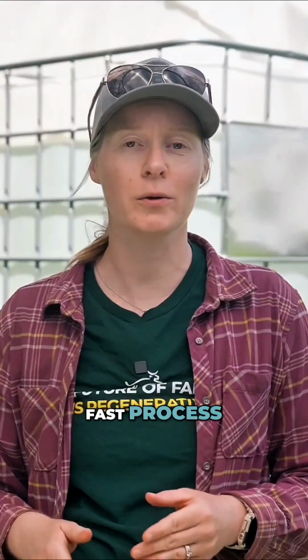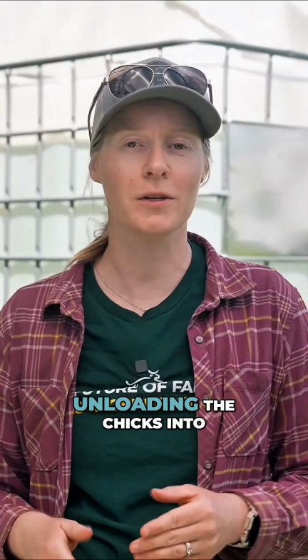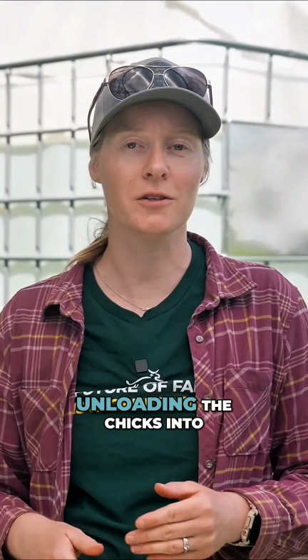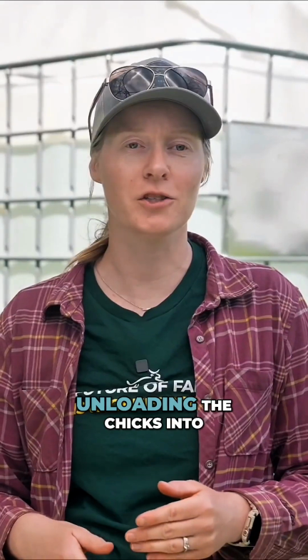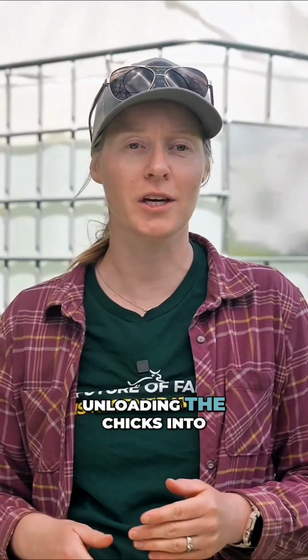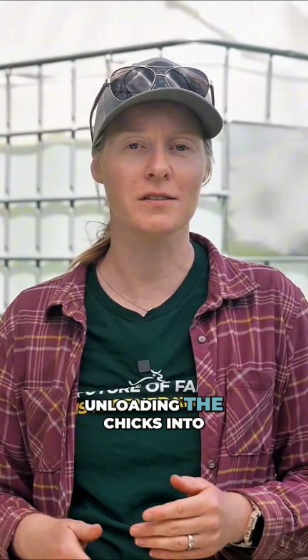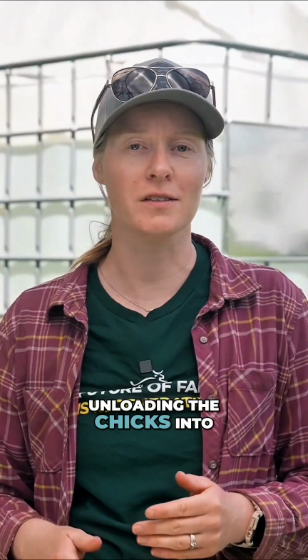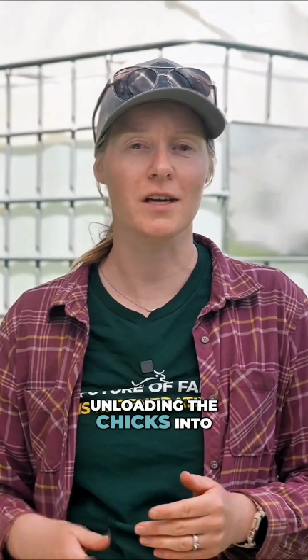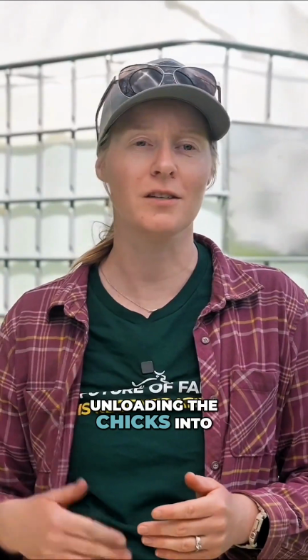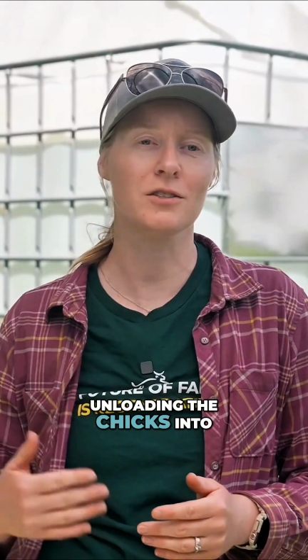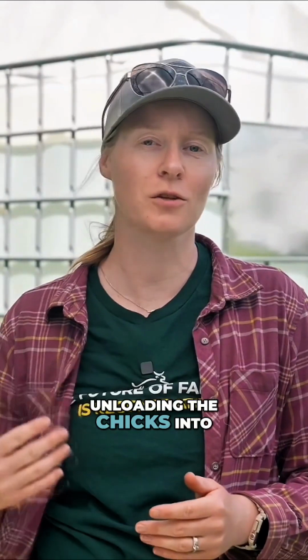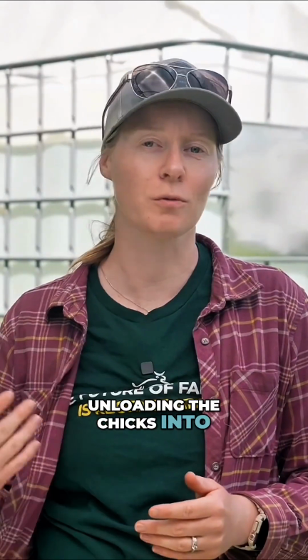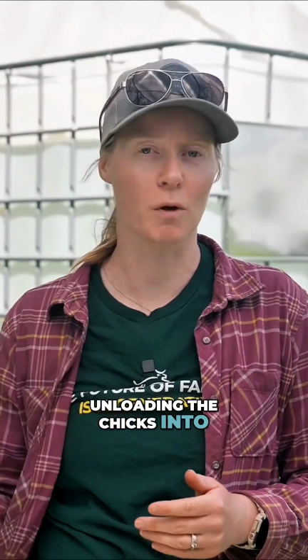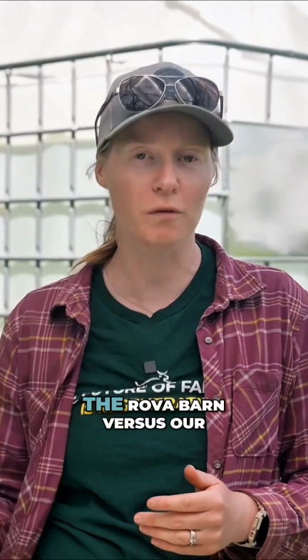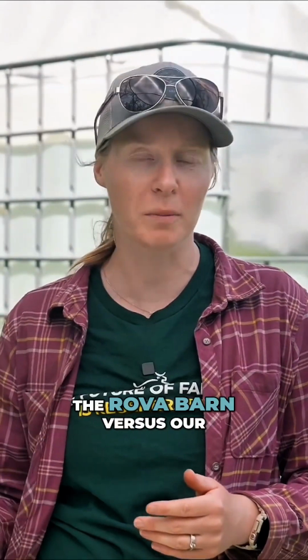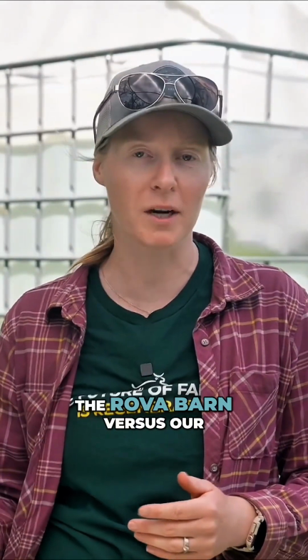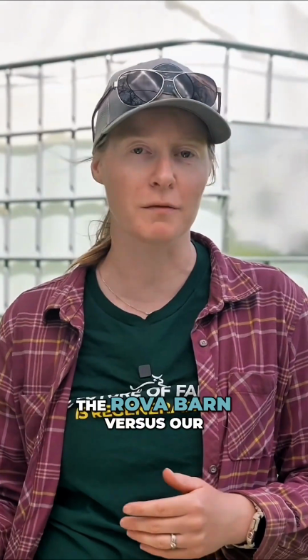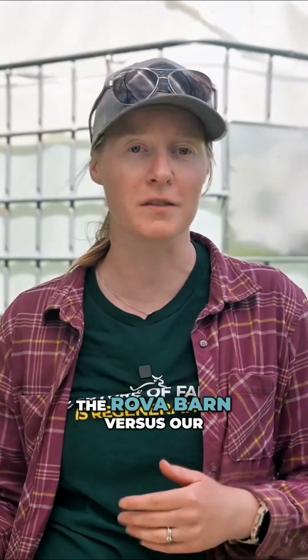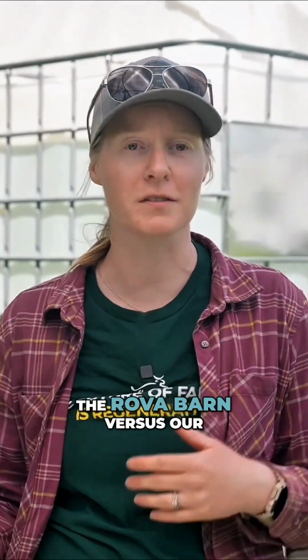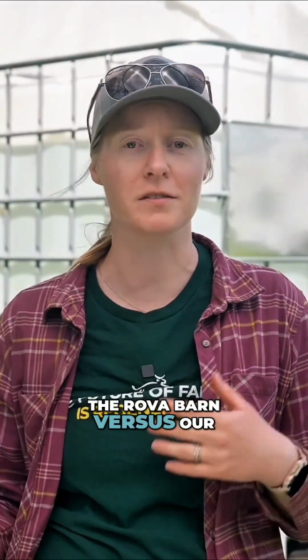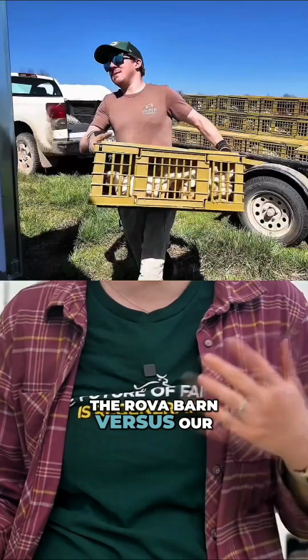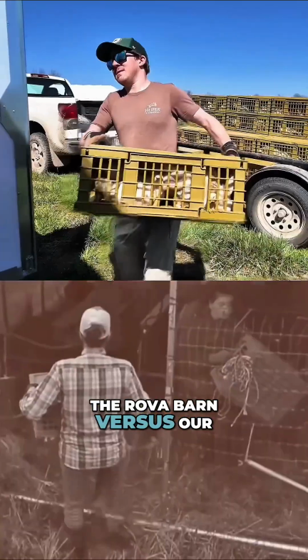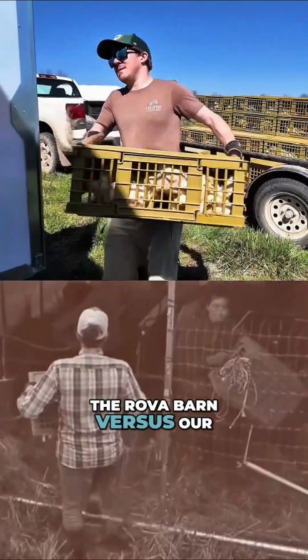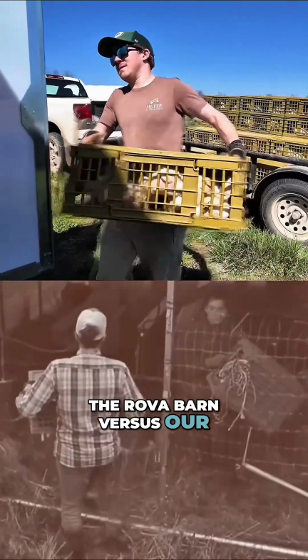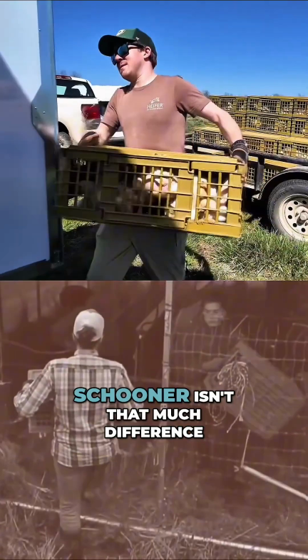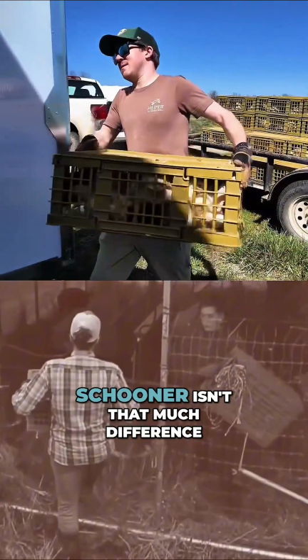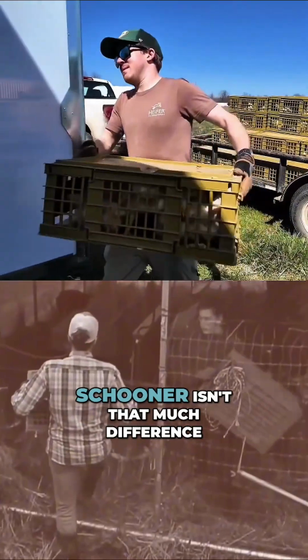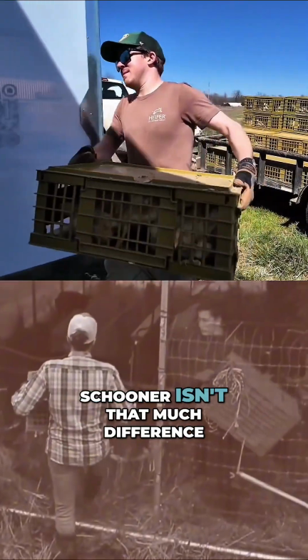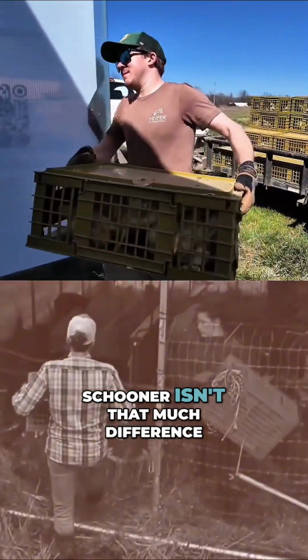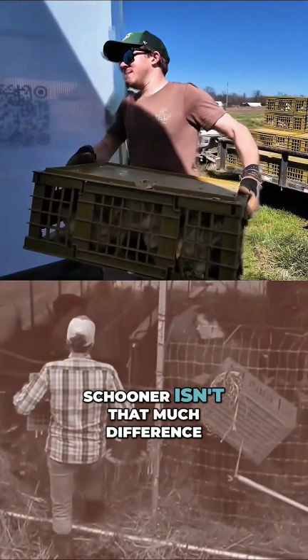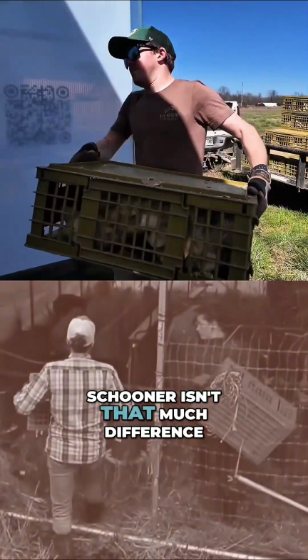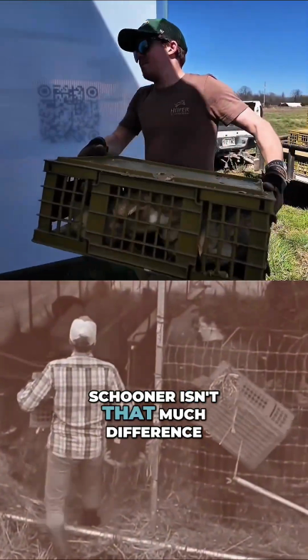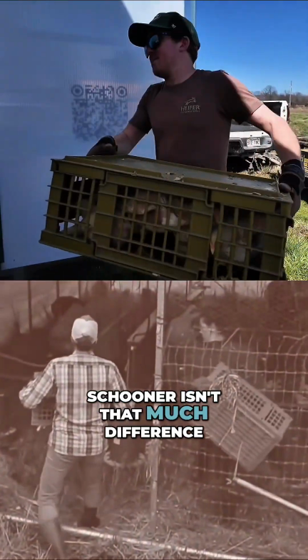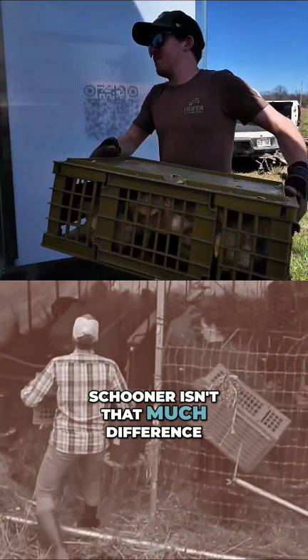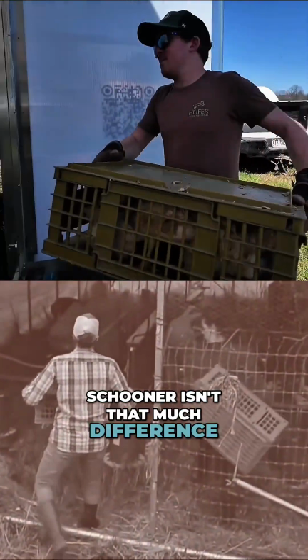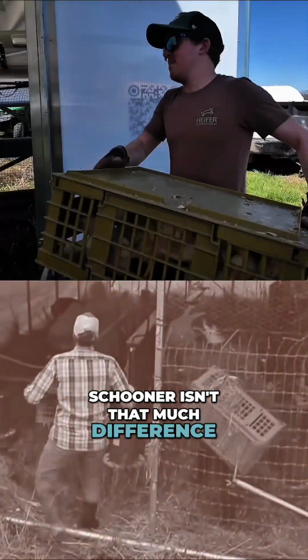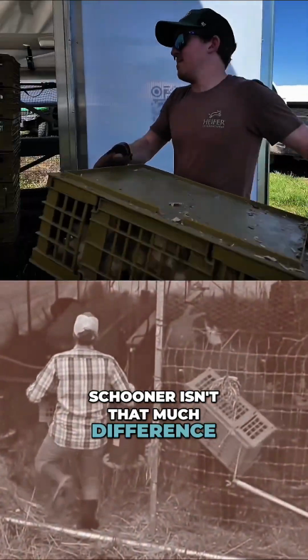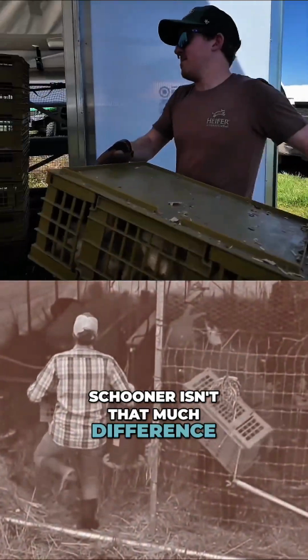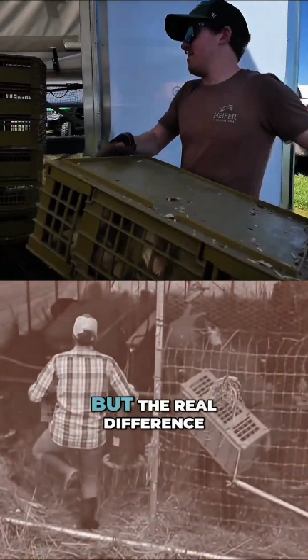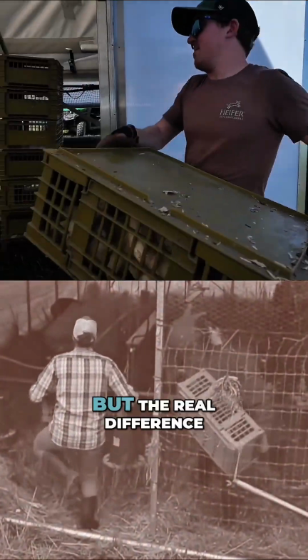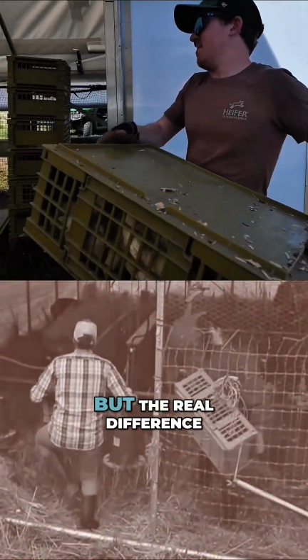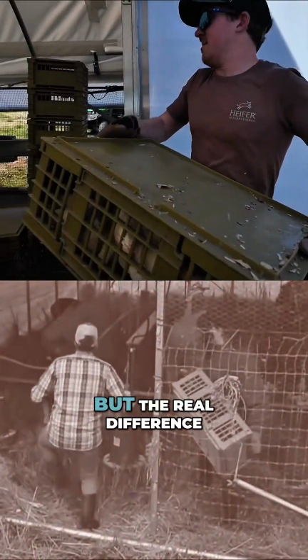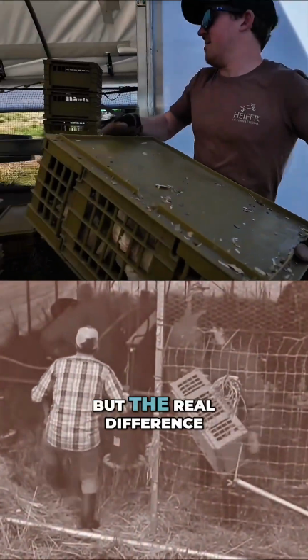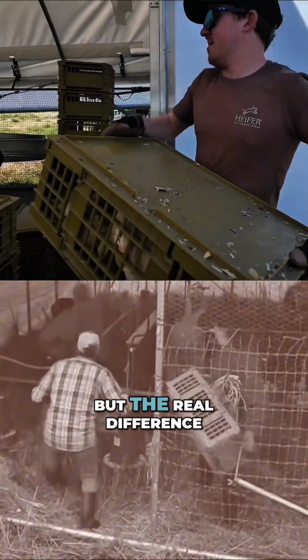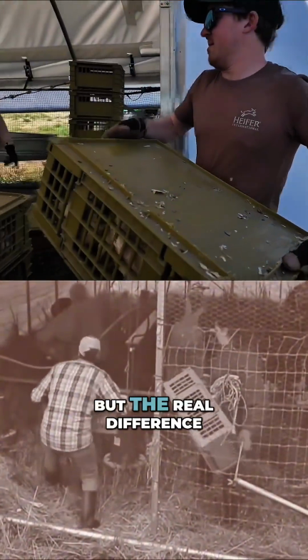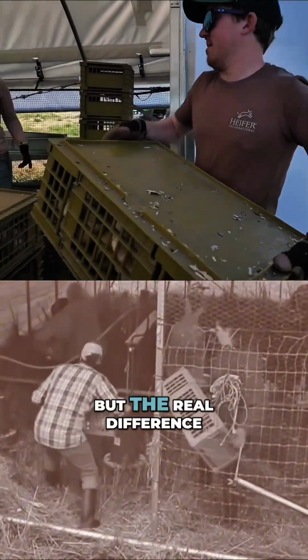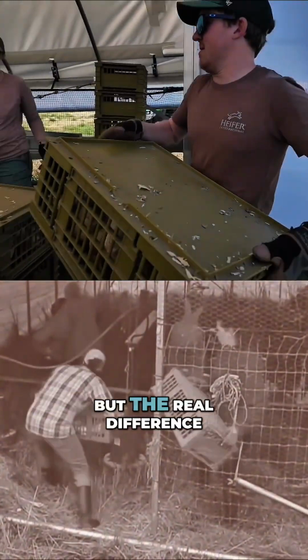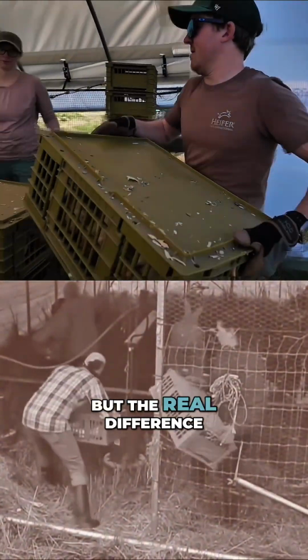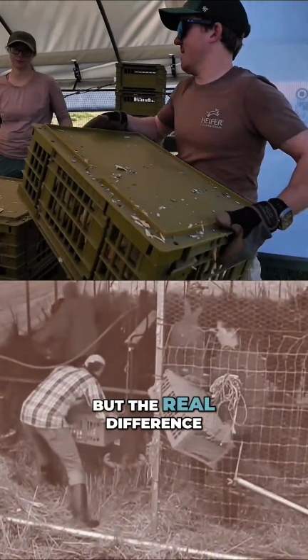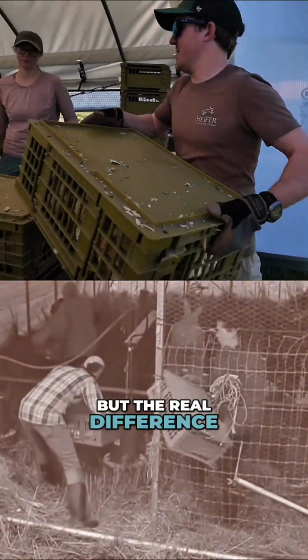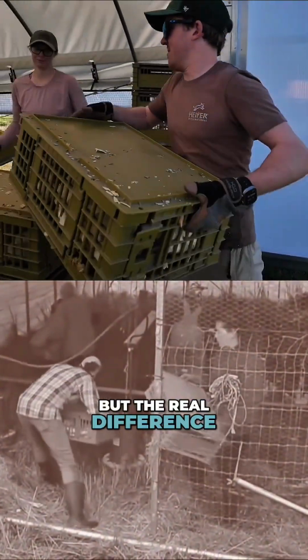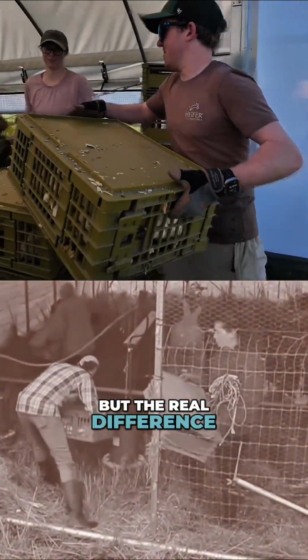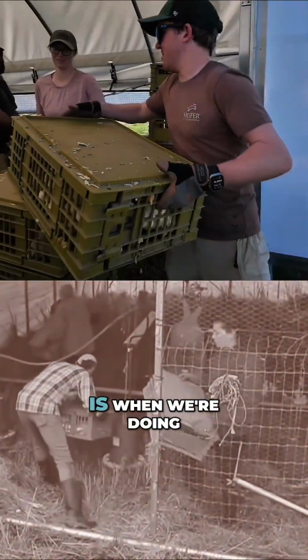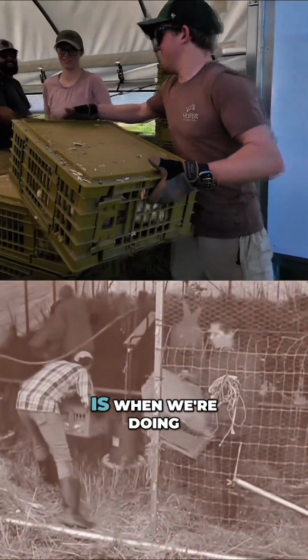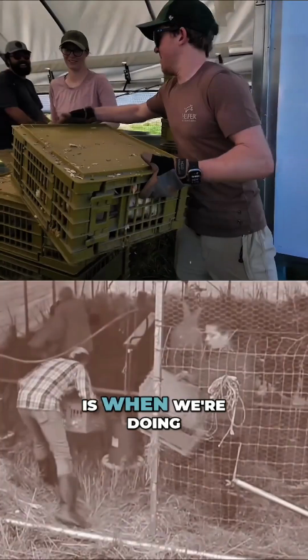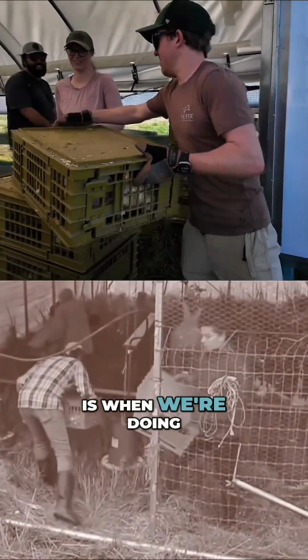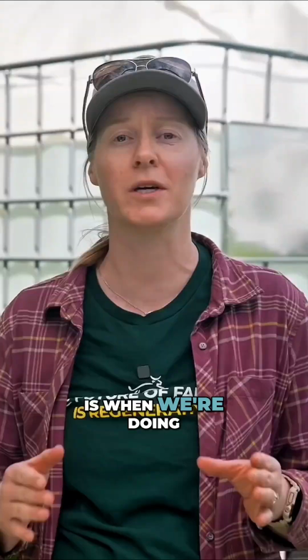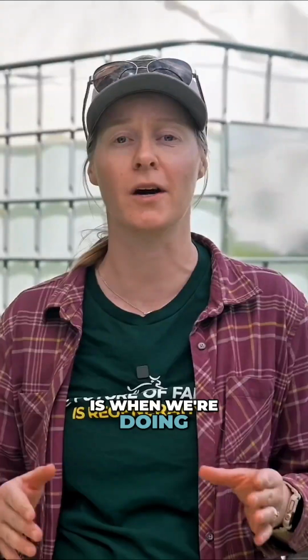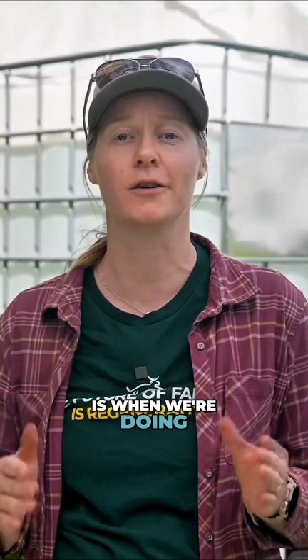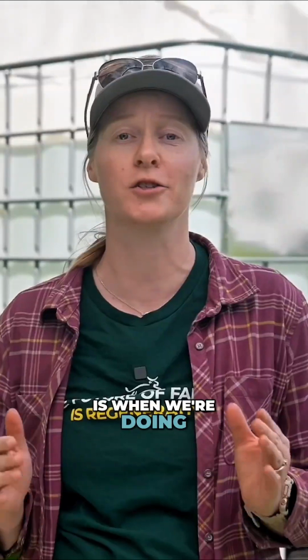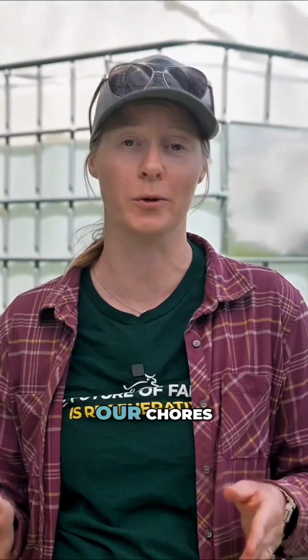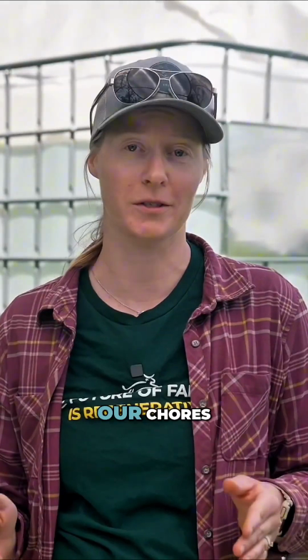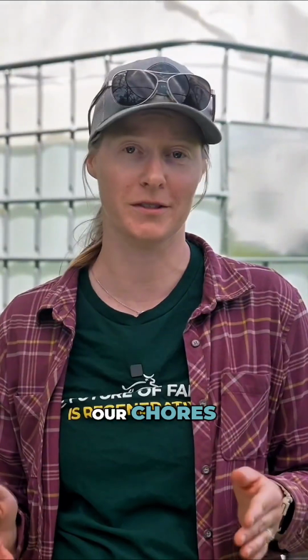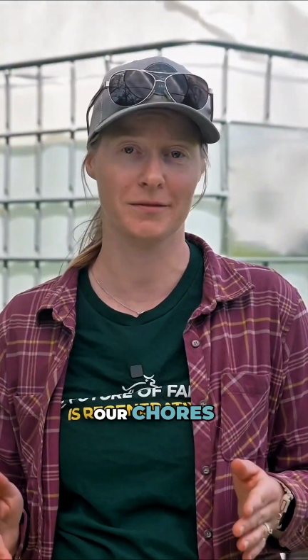Unloading the chicks into the roval barn versus our schooner isn't that much difference, but the real difference is when we're doing our chores.